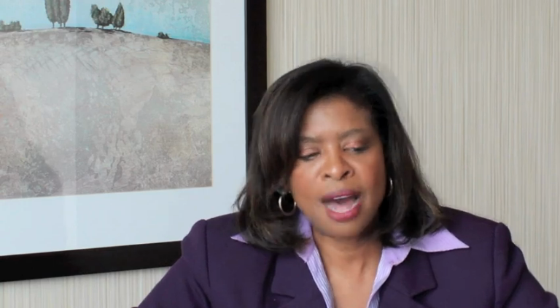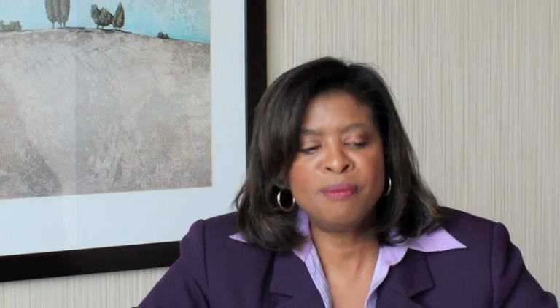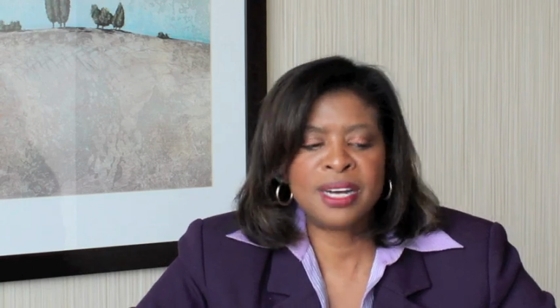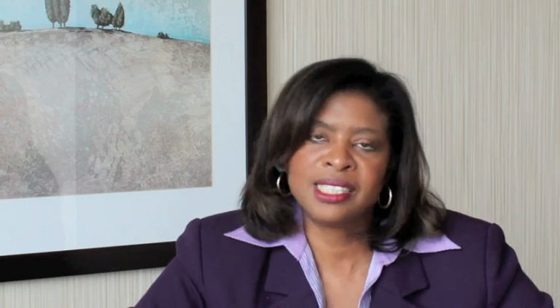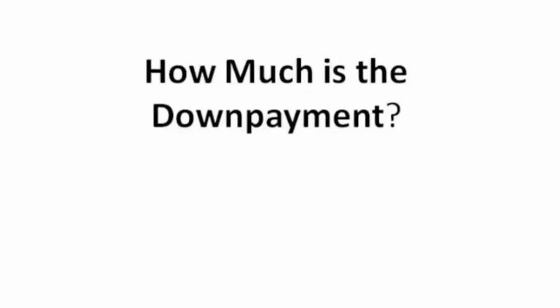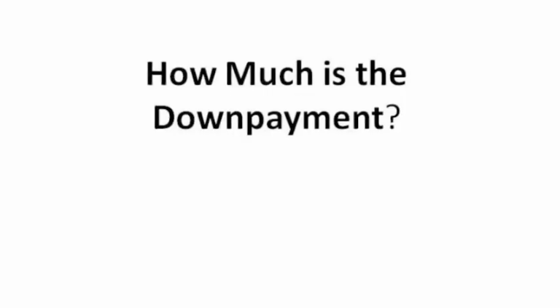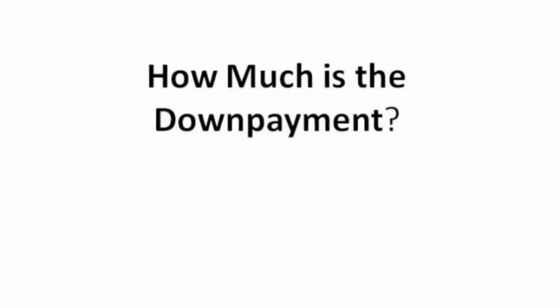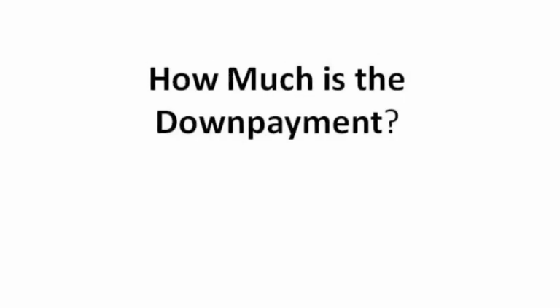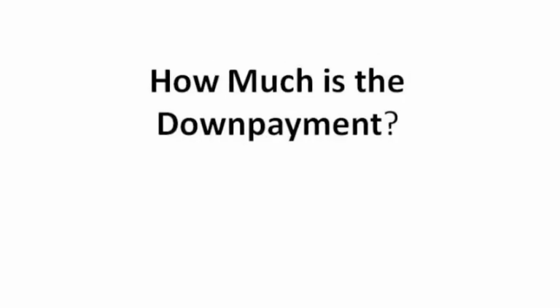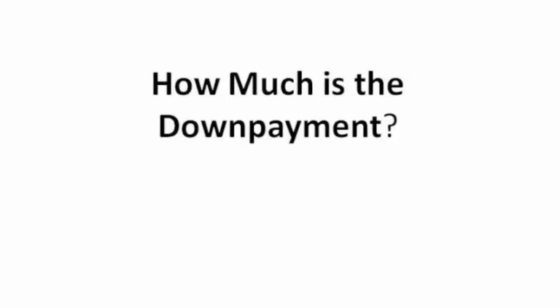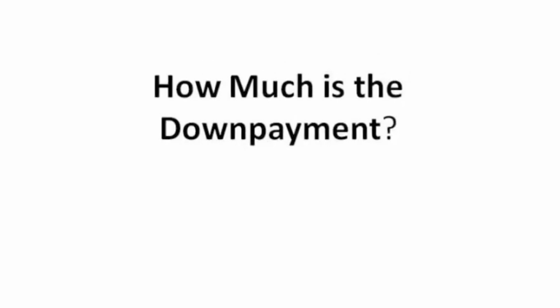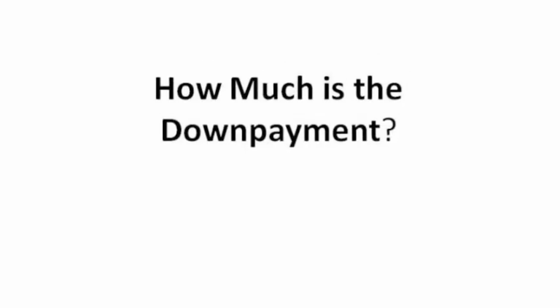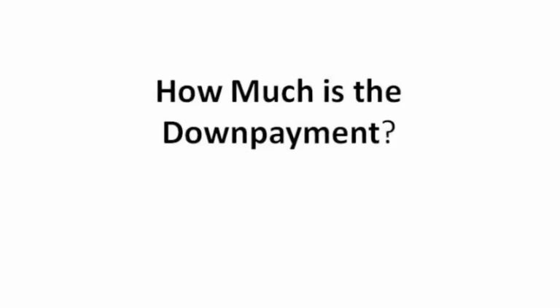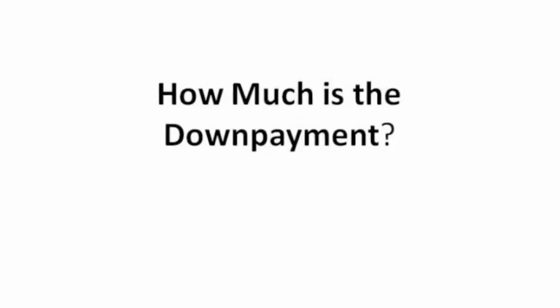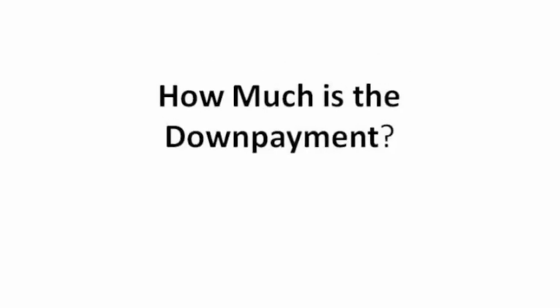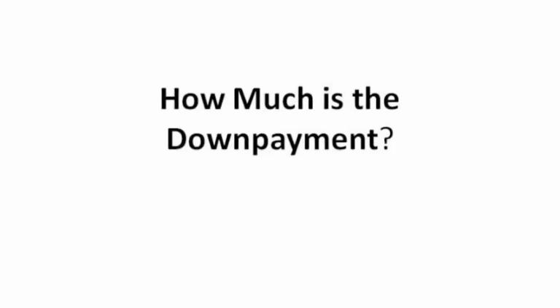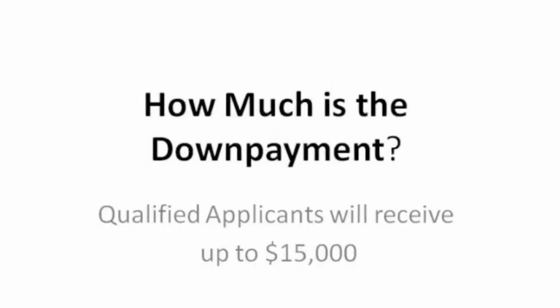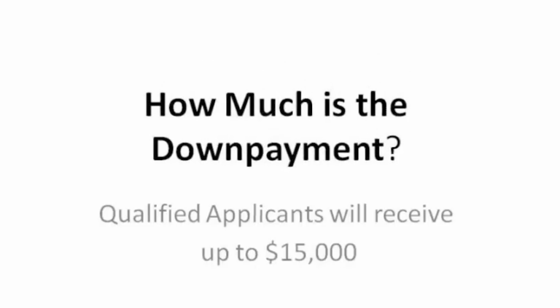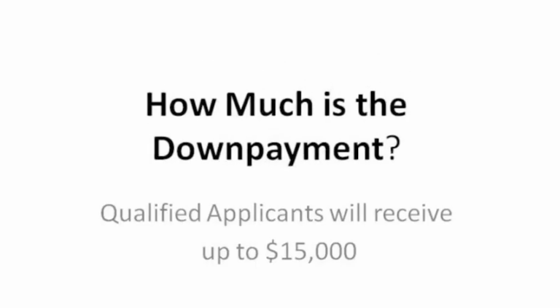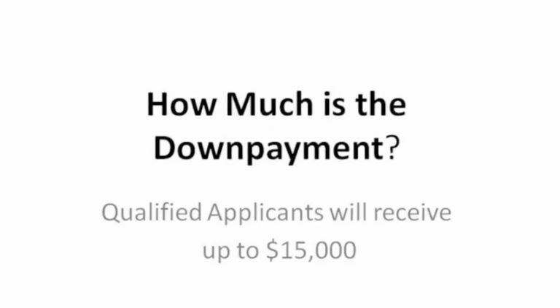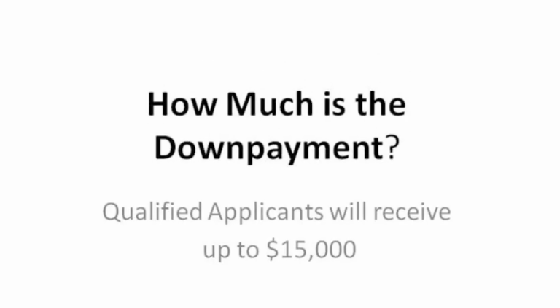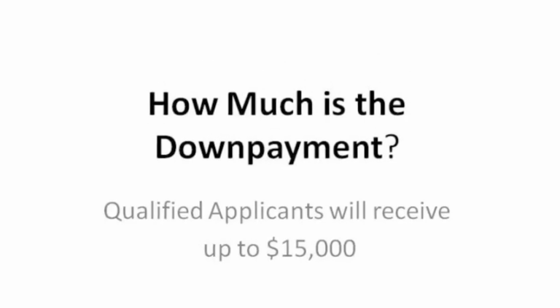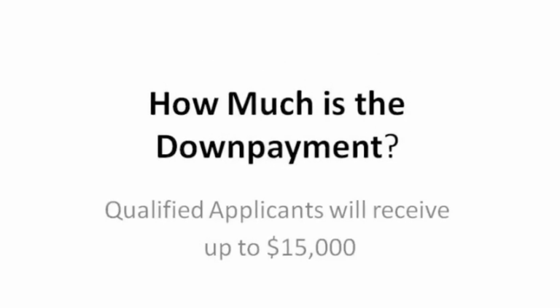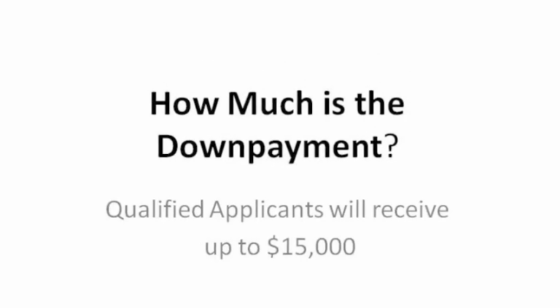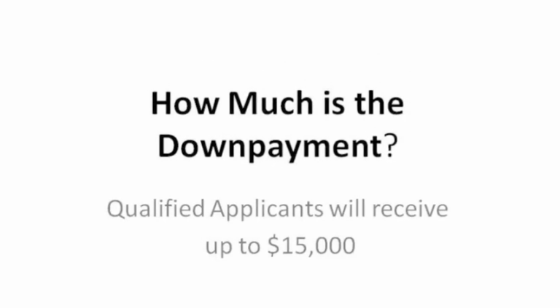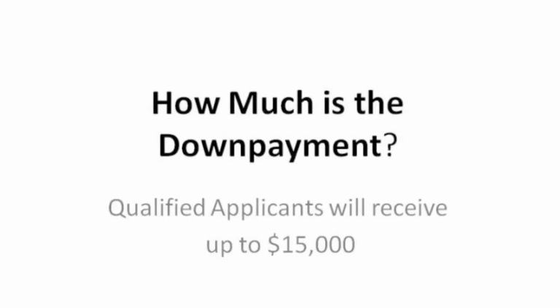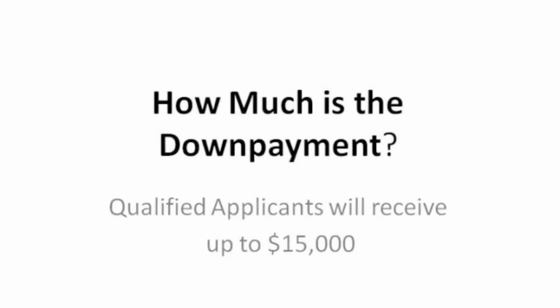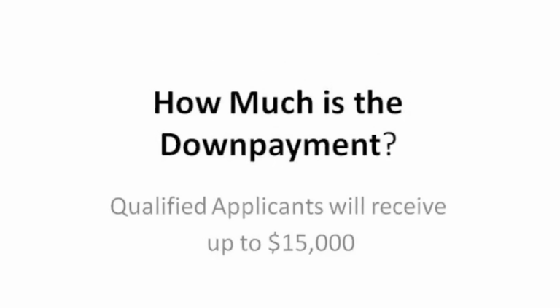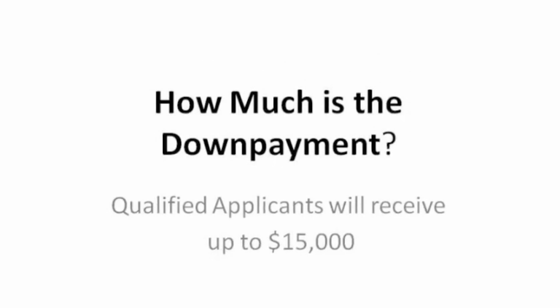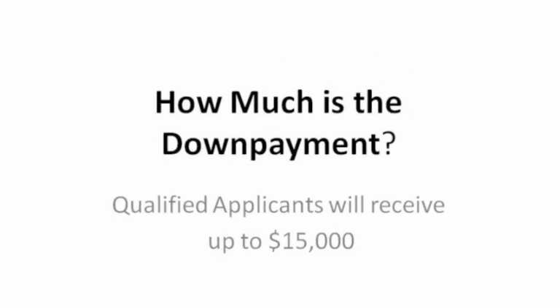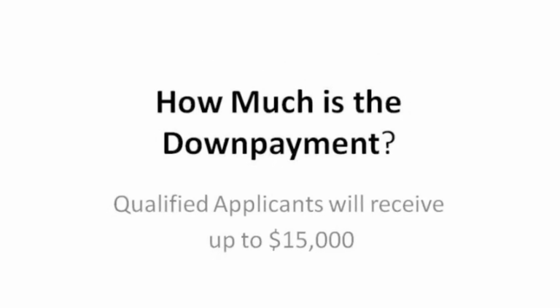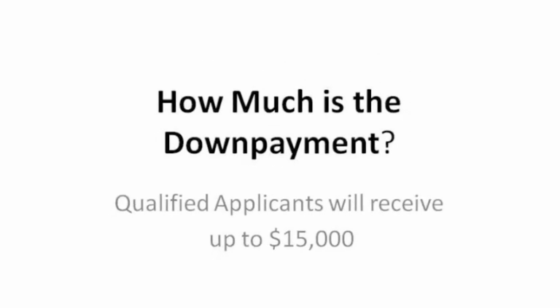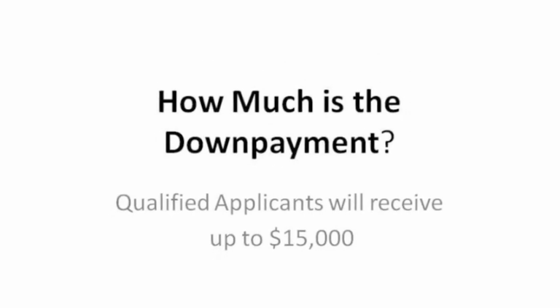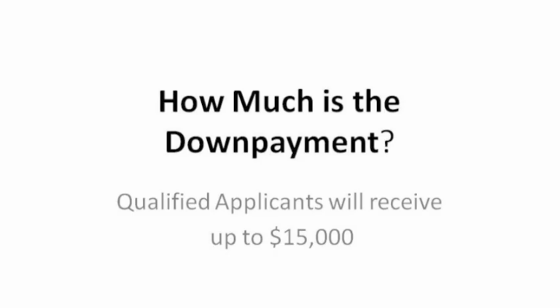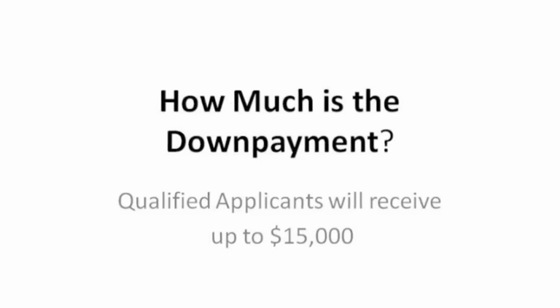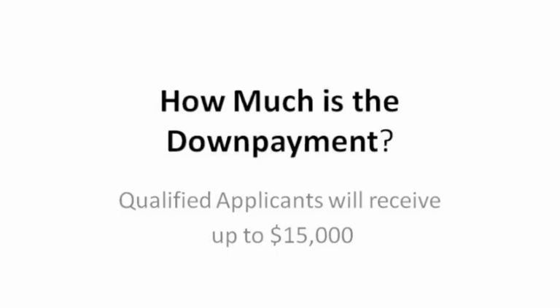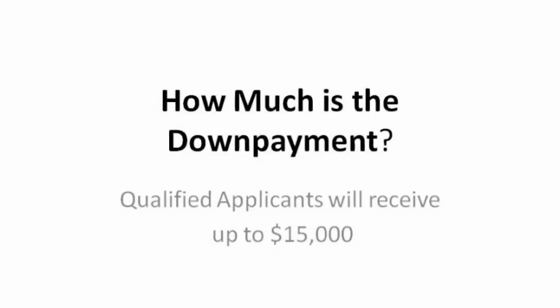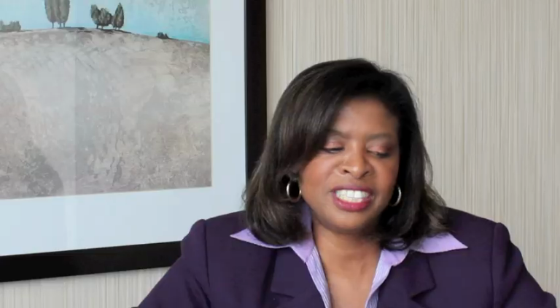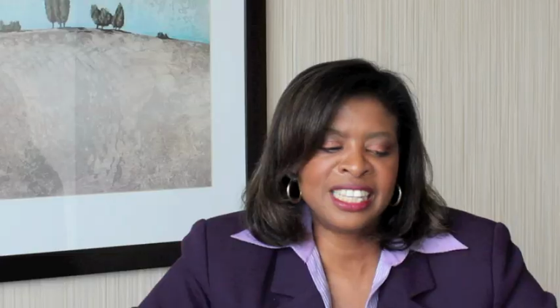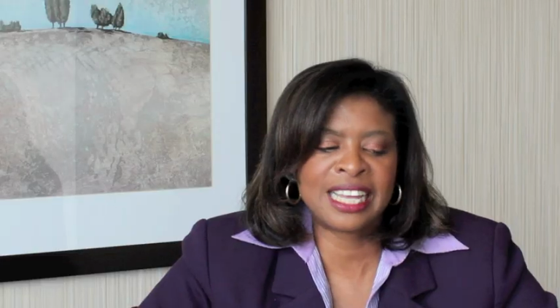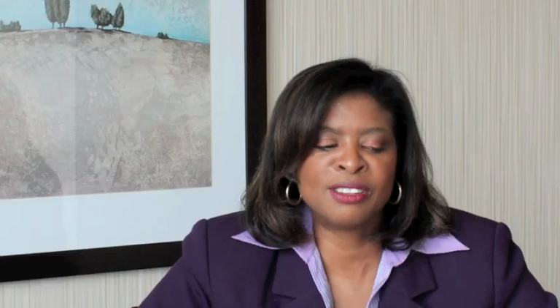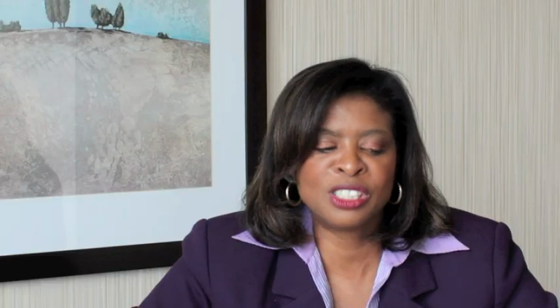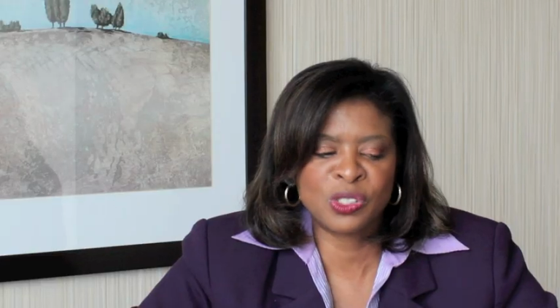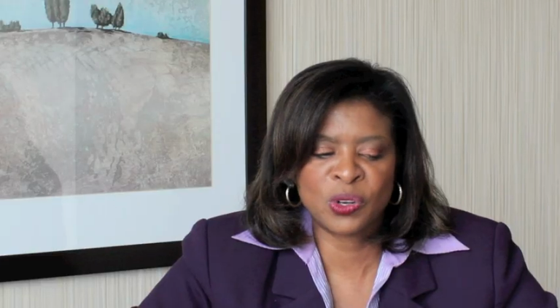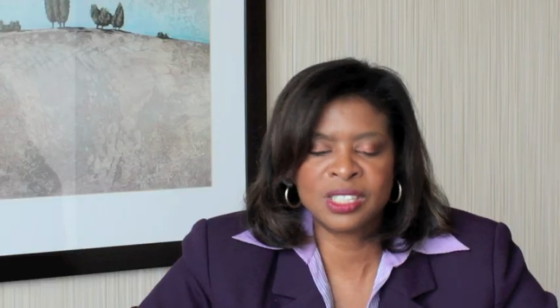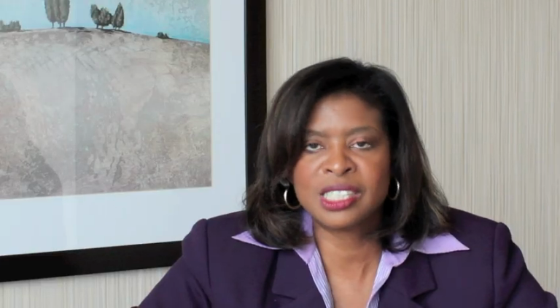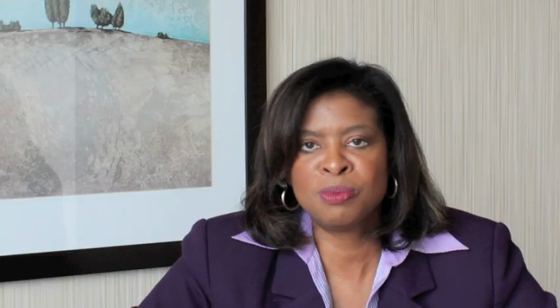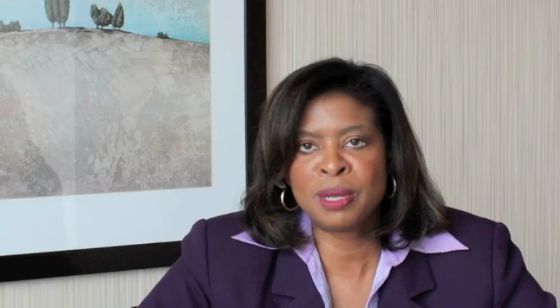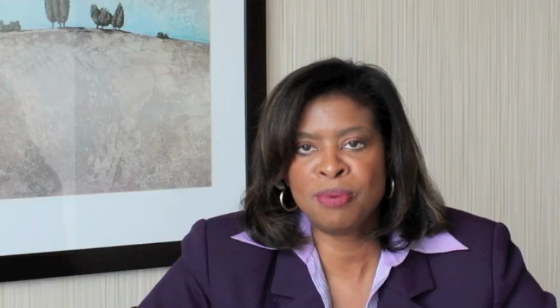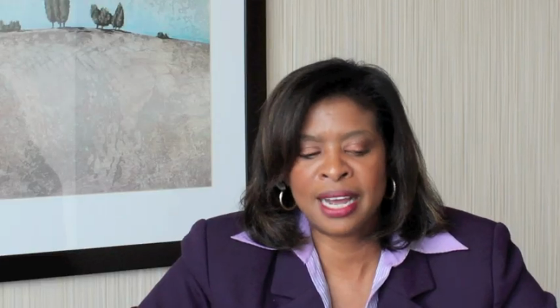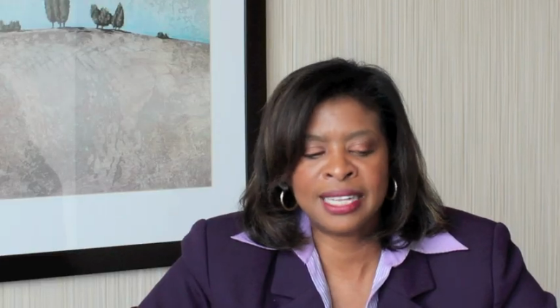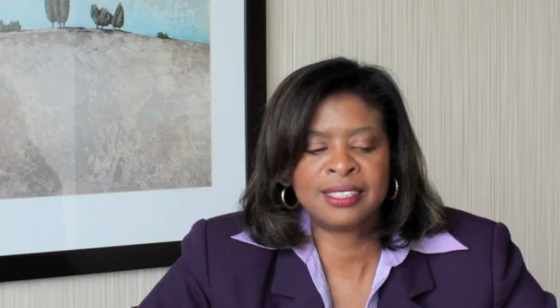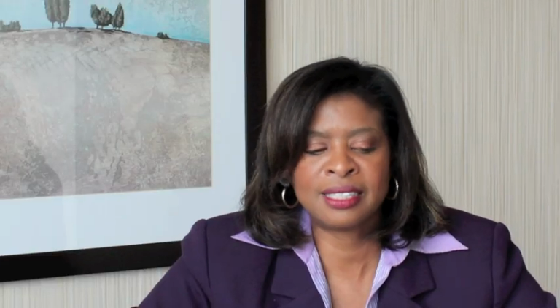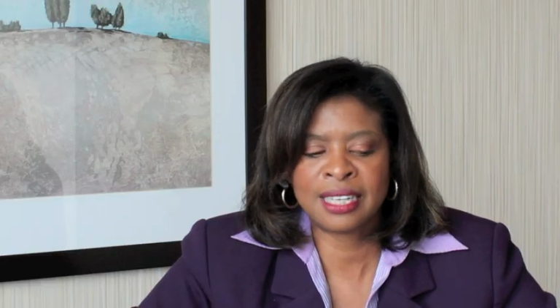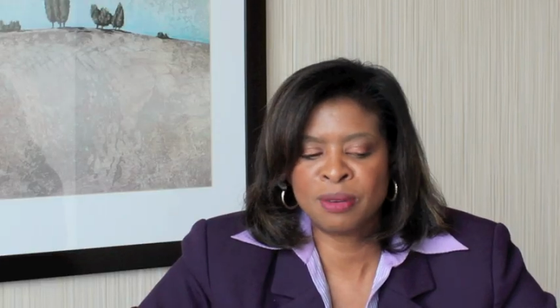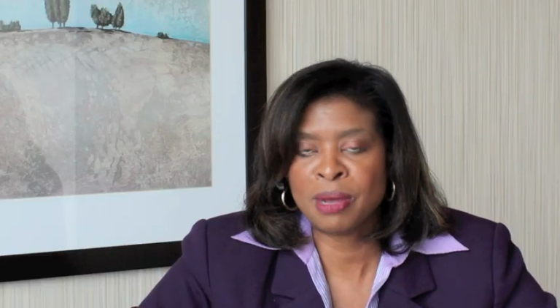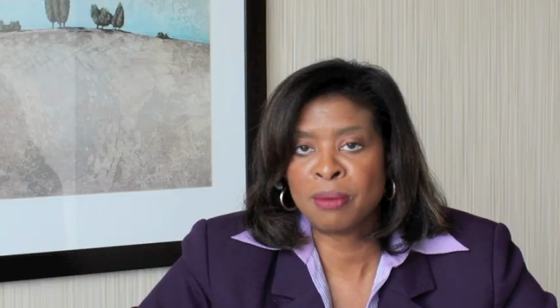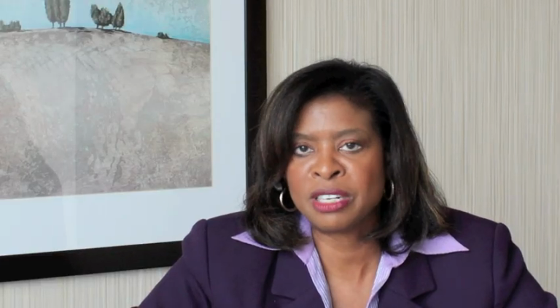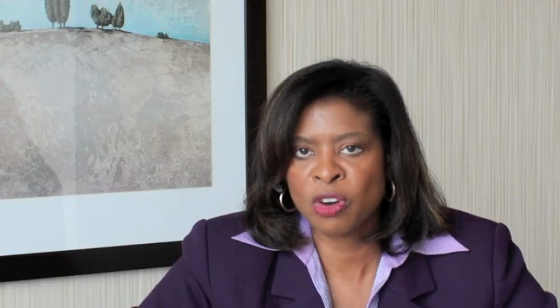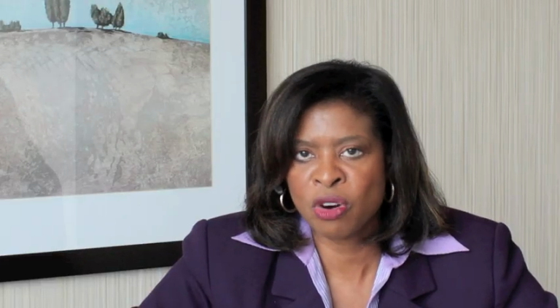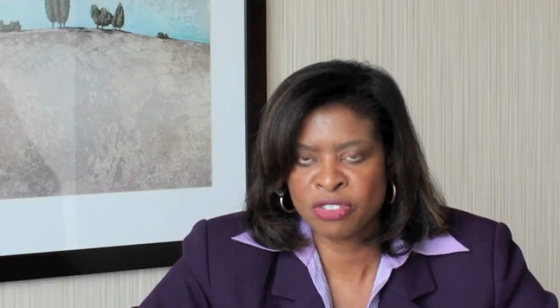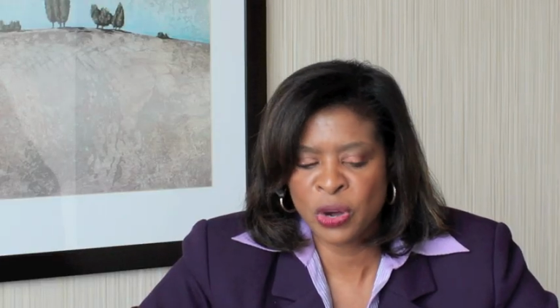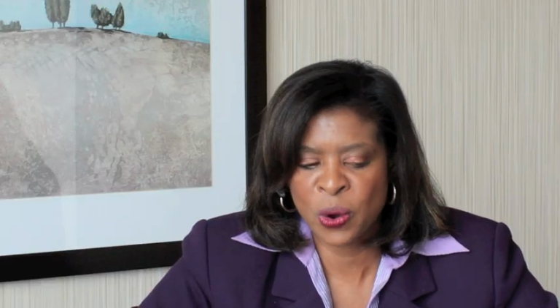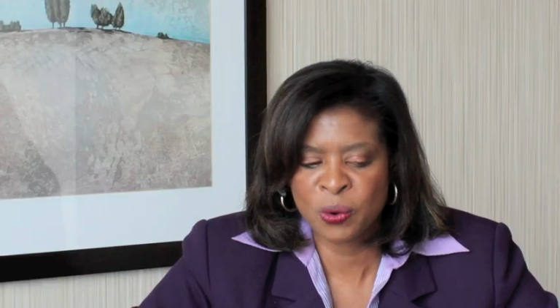How much is the down payment? Qualified applicants will receive up to $15,000 to be applied to the down payment of a home.